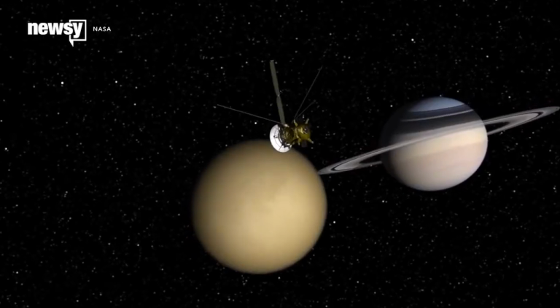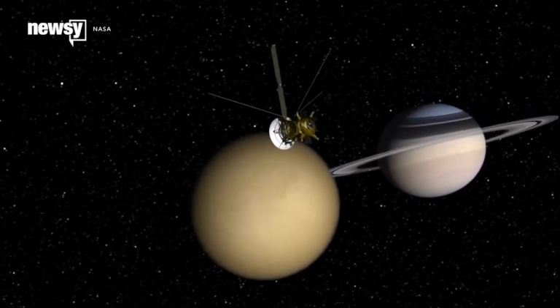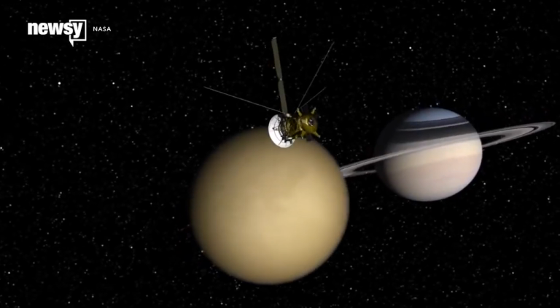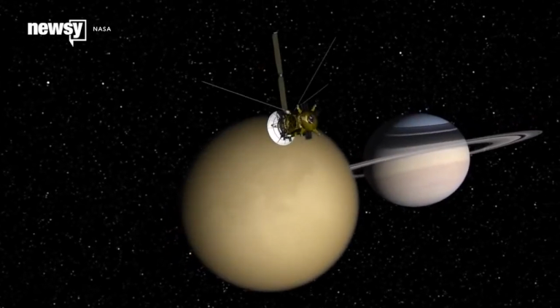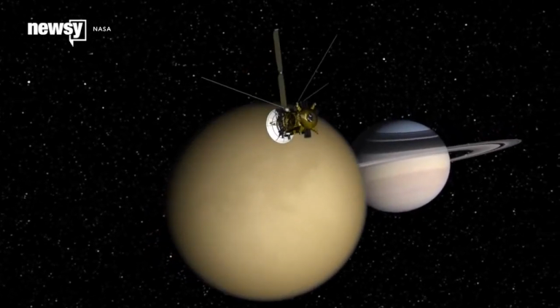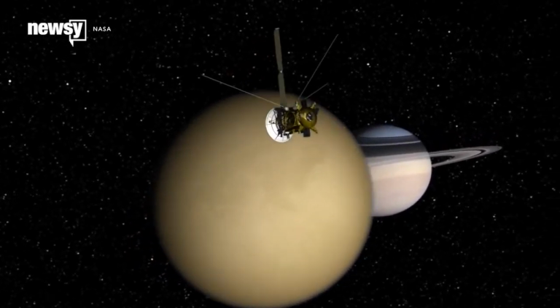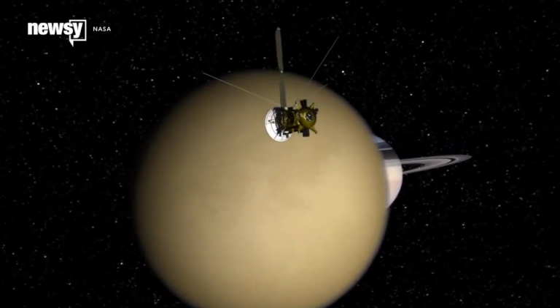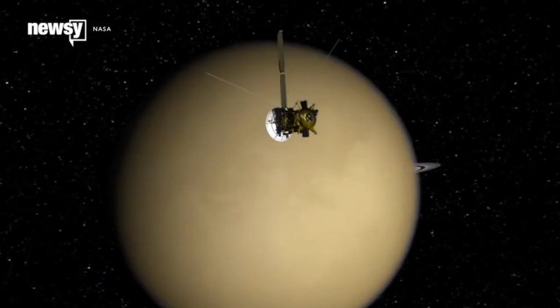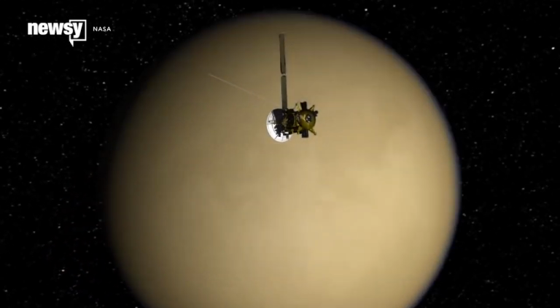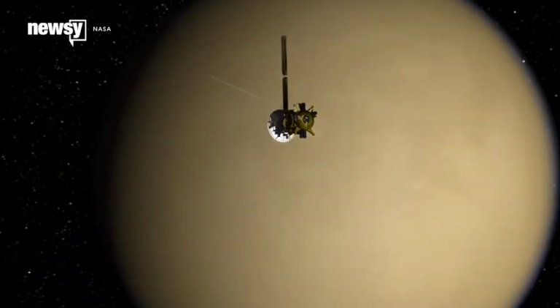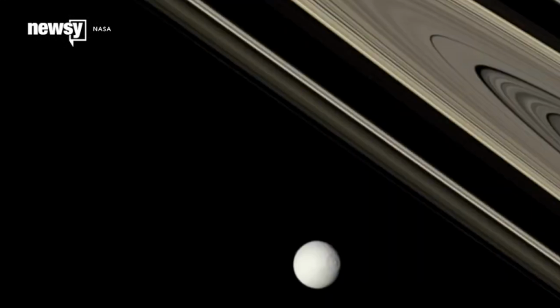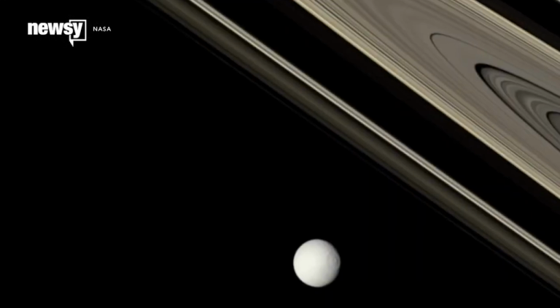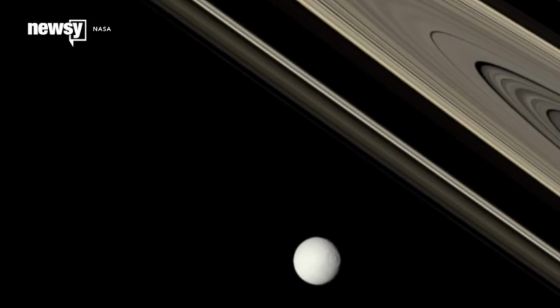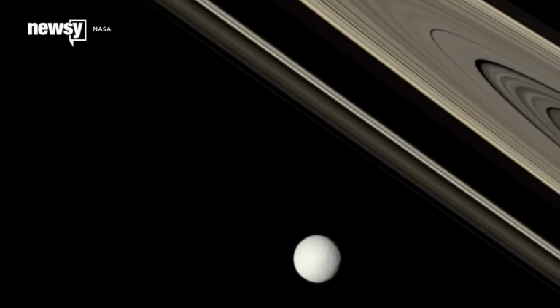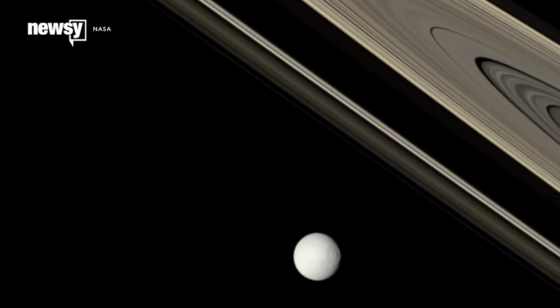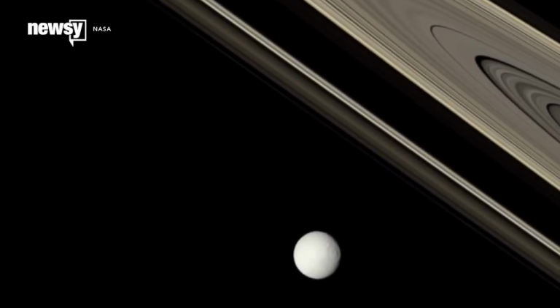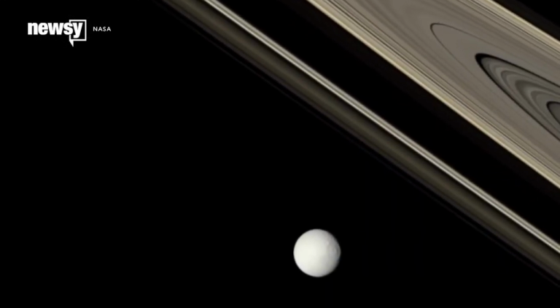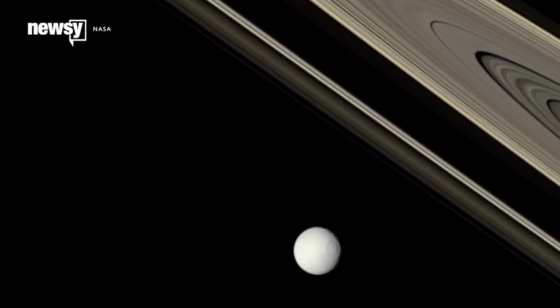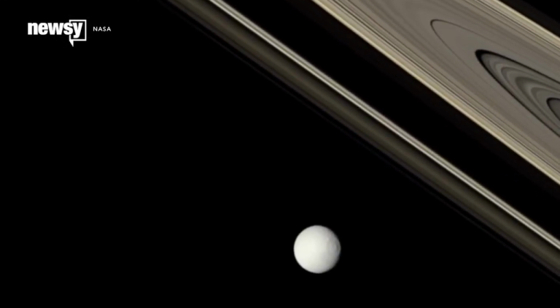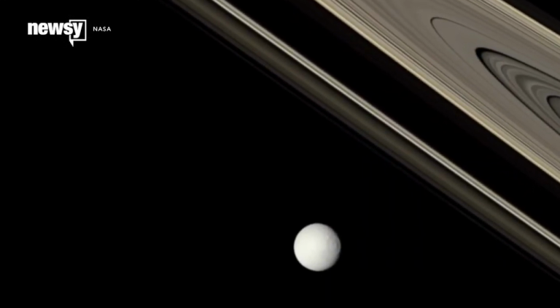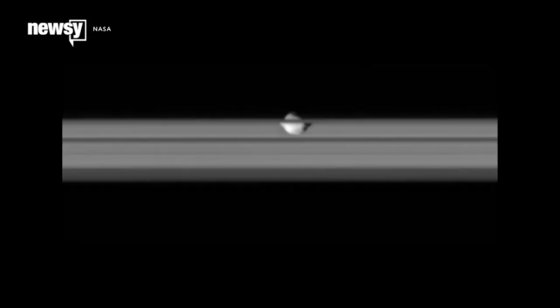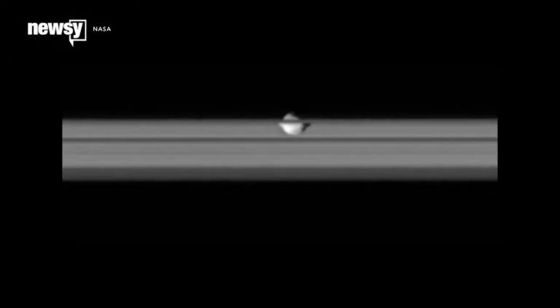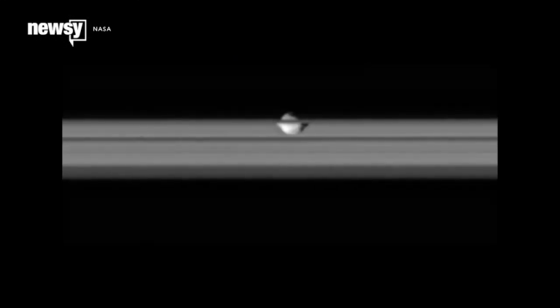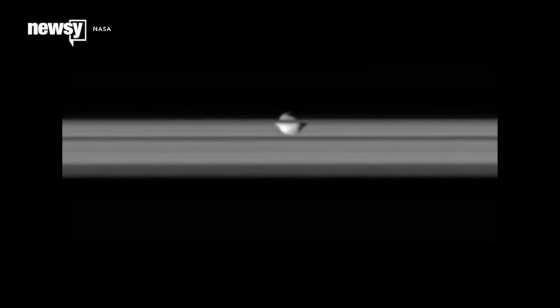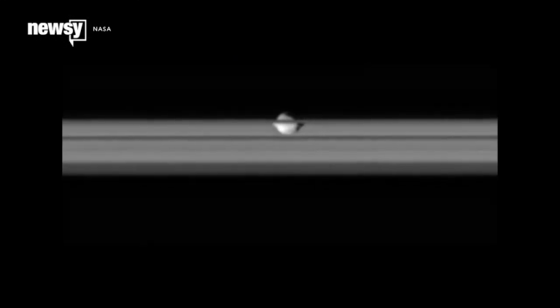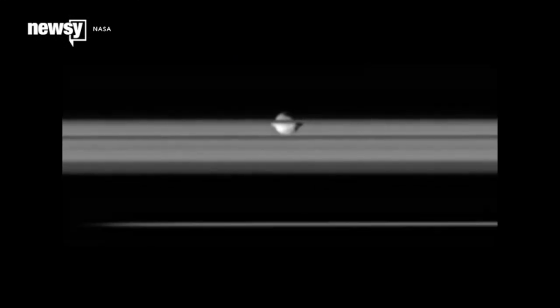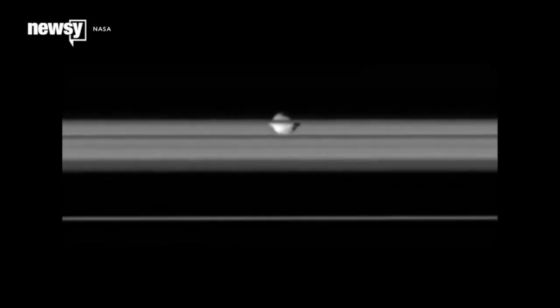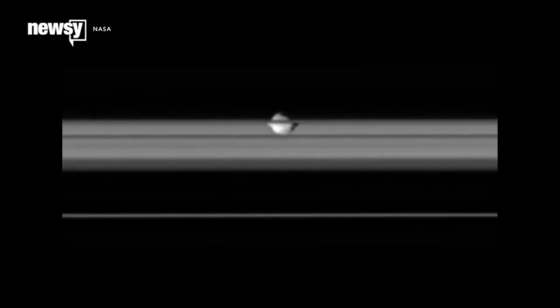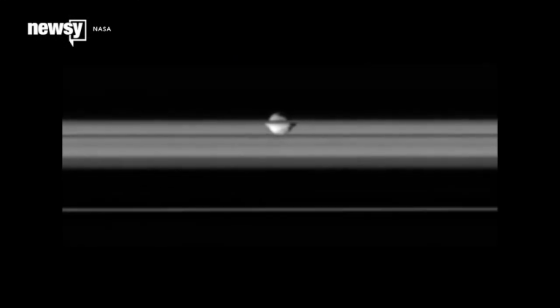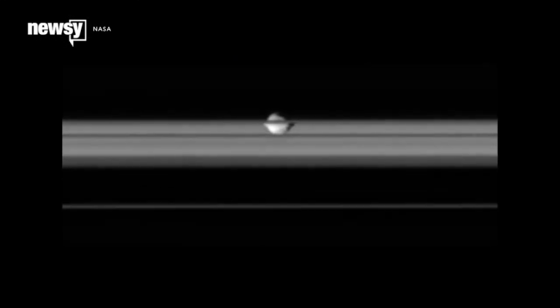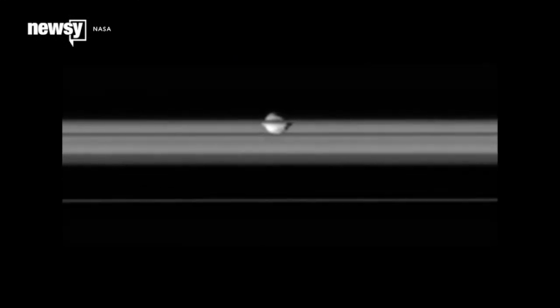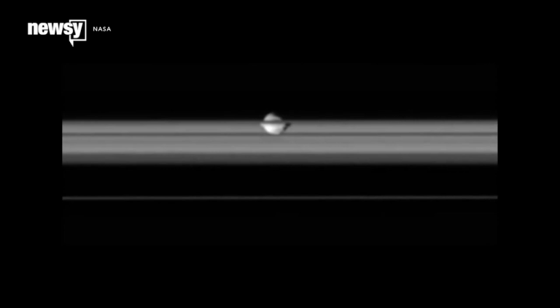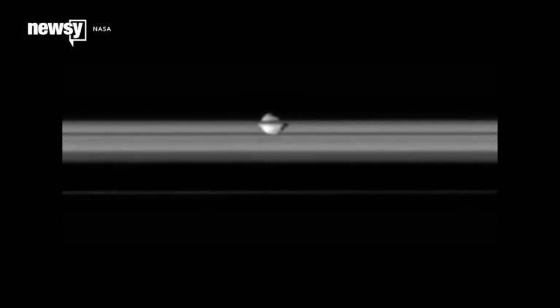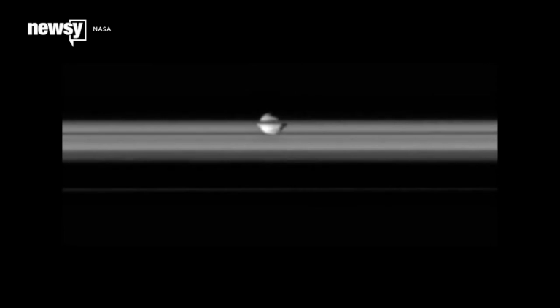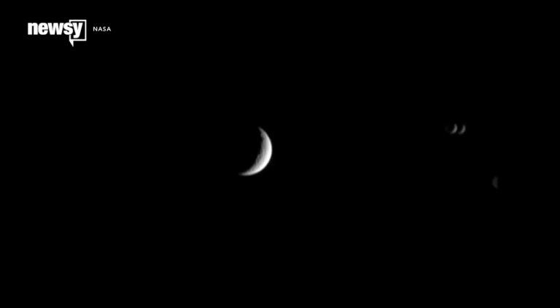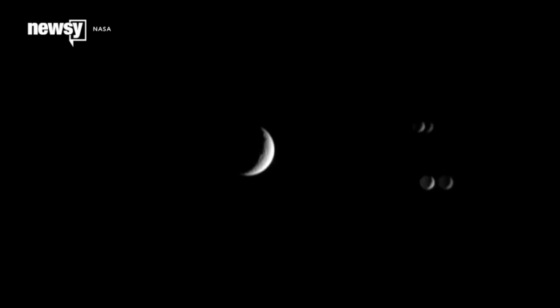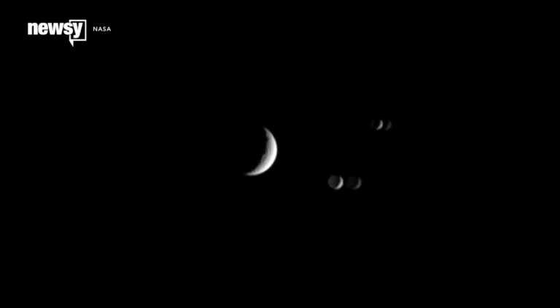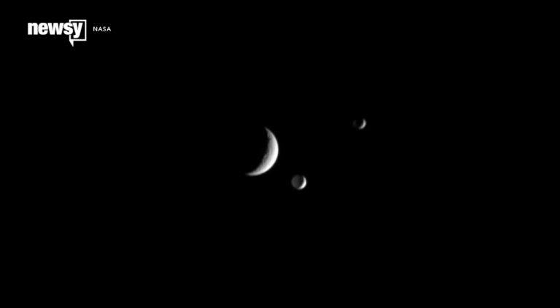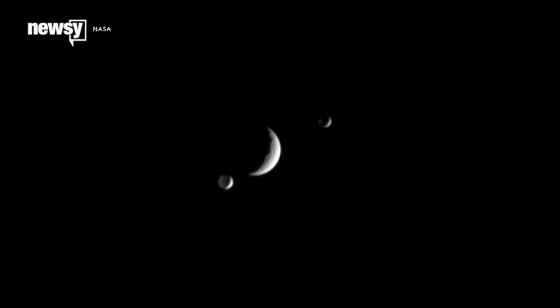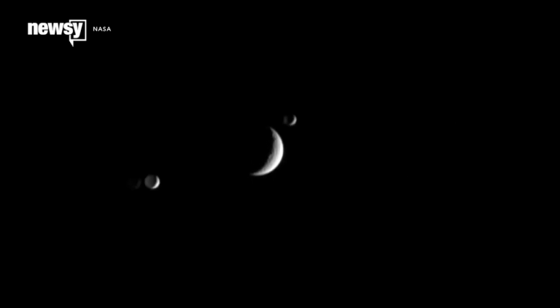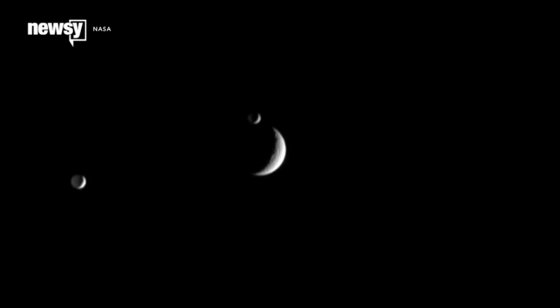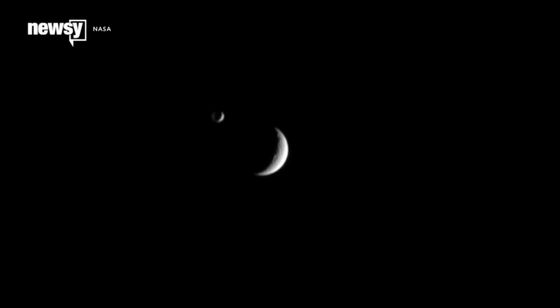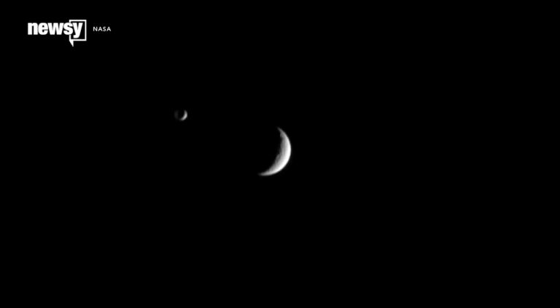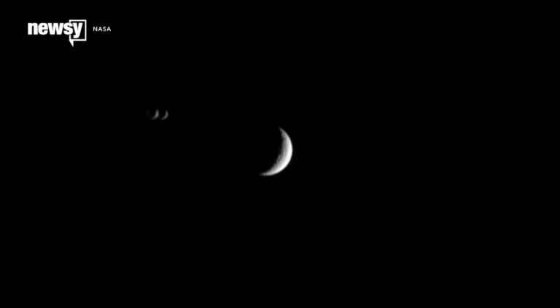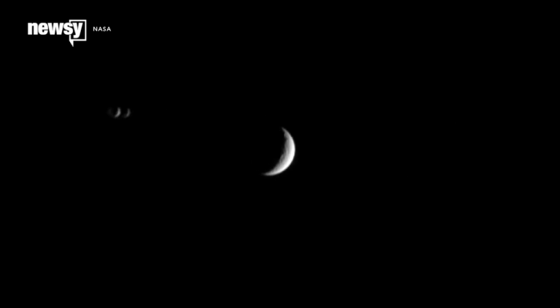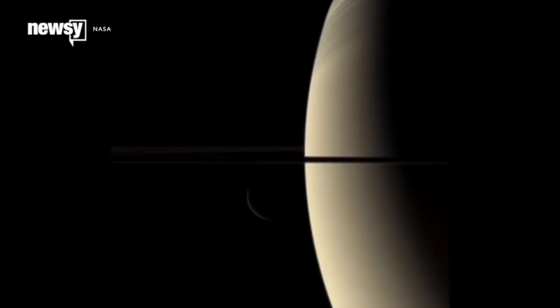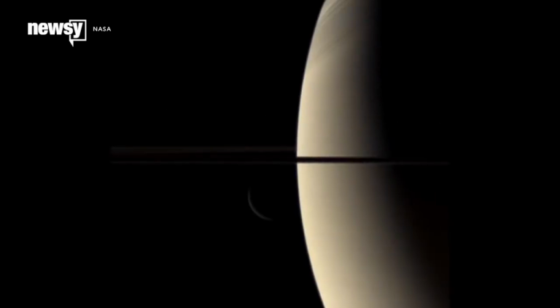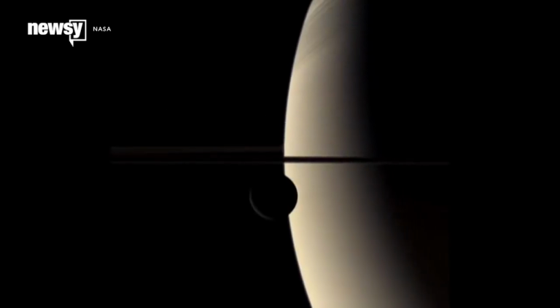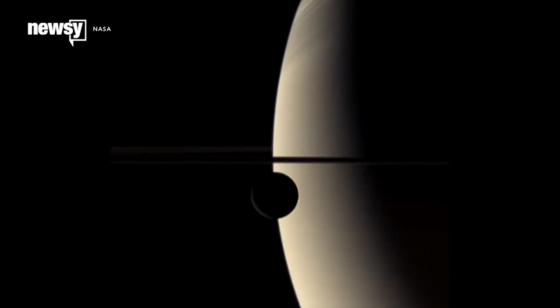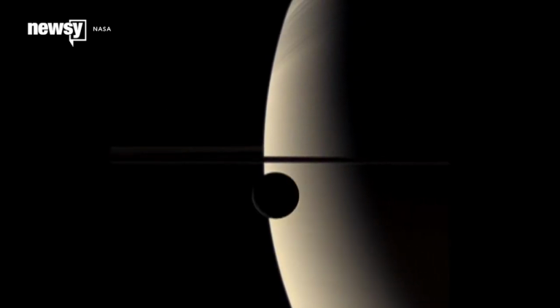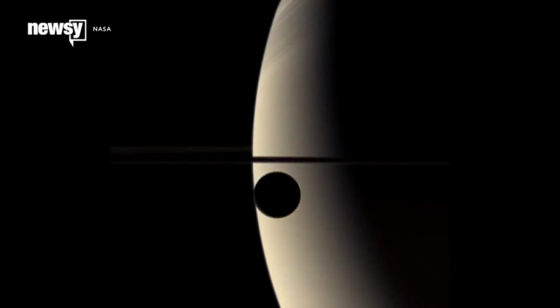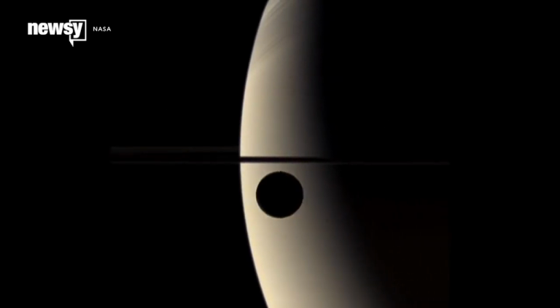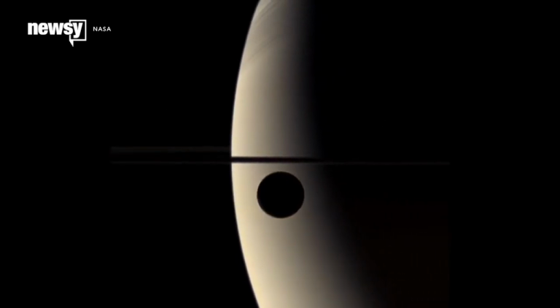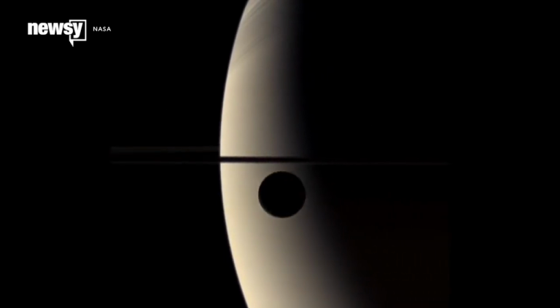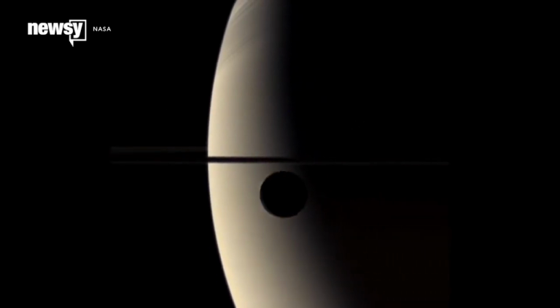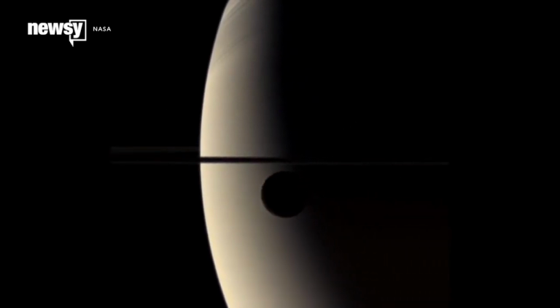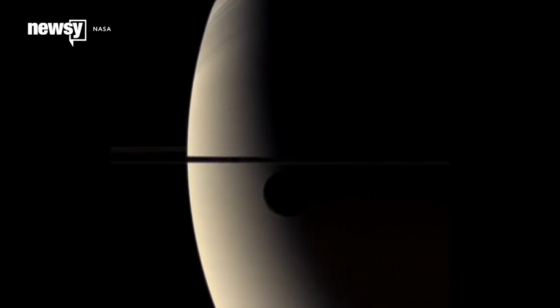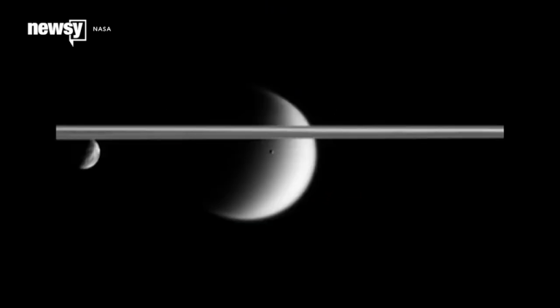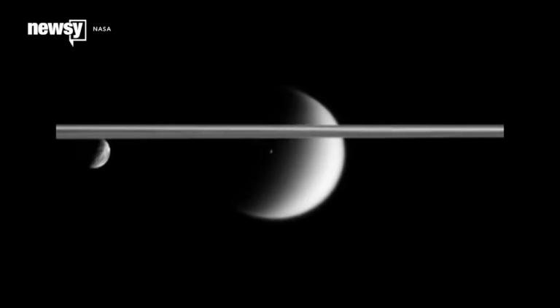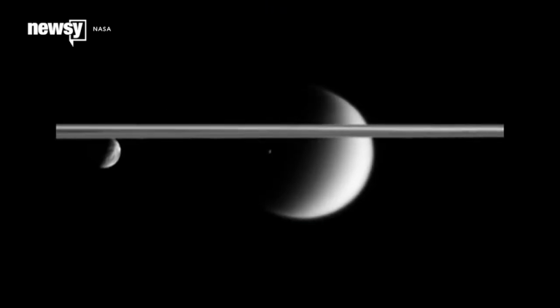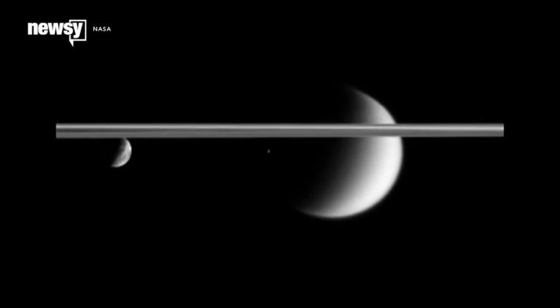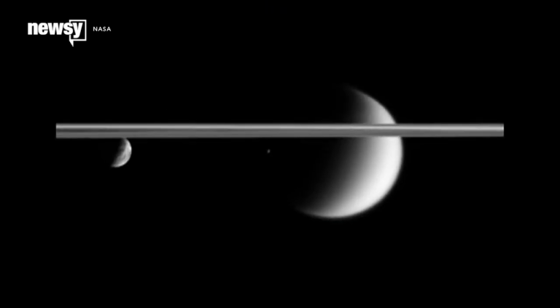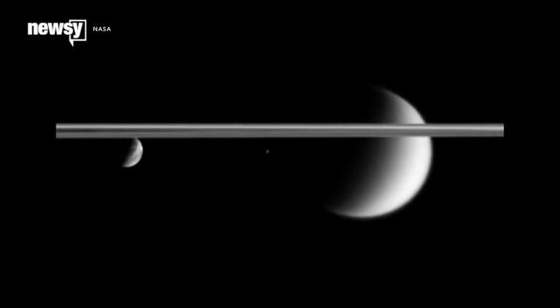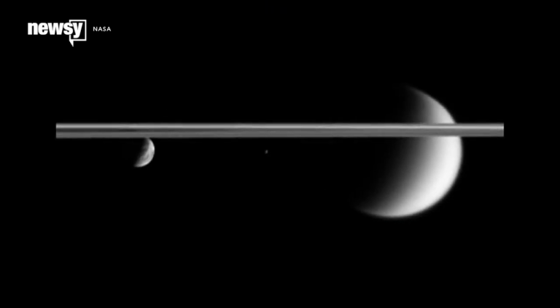By studying the satellites in the Saturnian system, we begin to understand something also about the origin of the solar system.